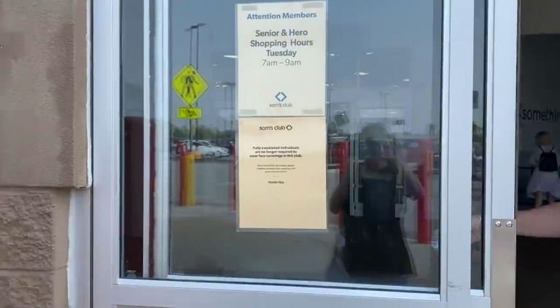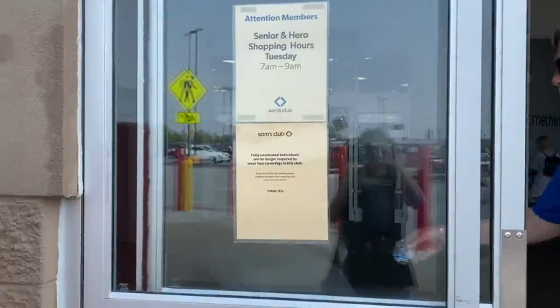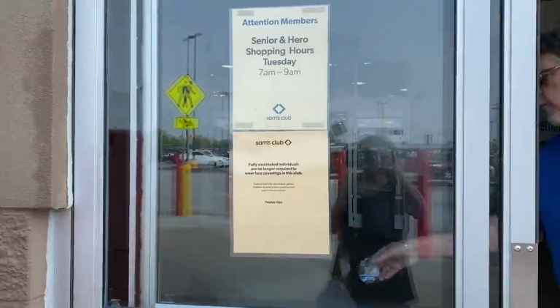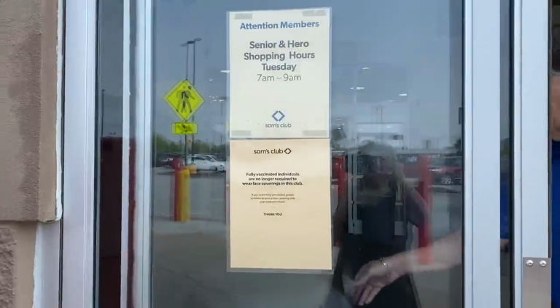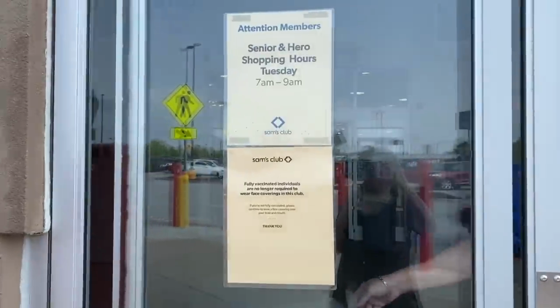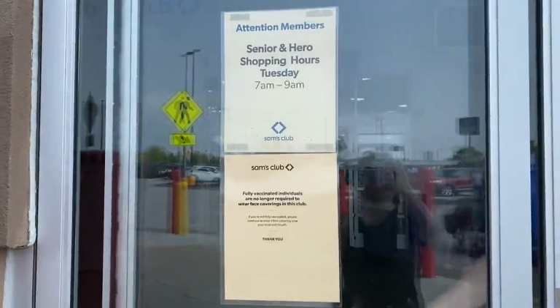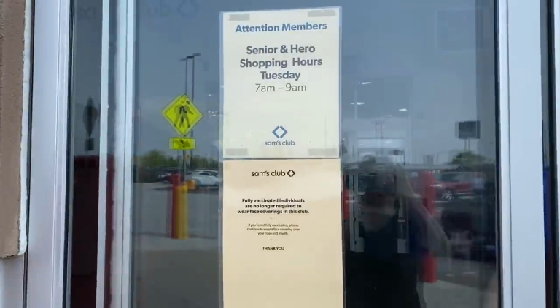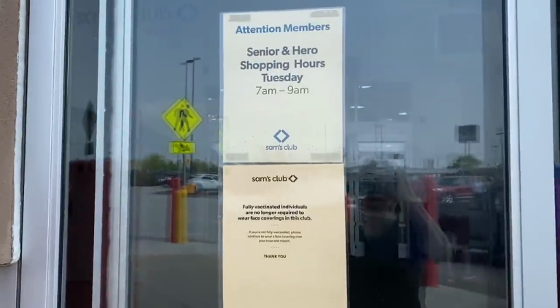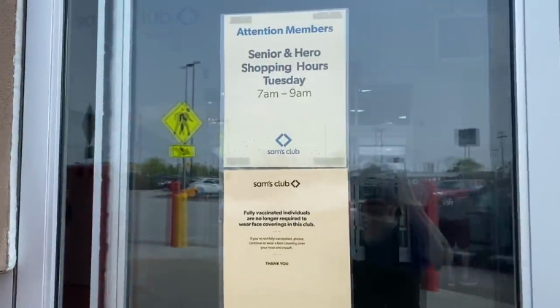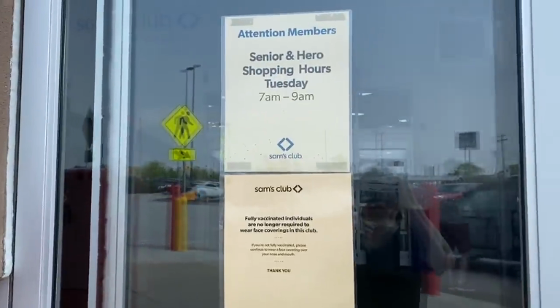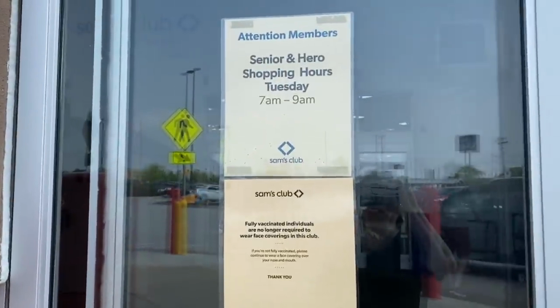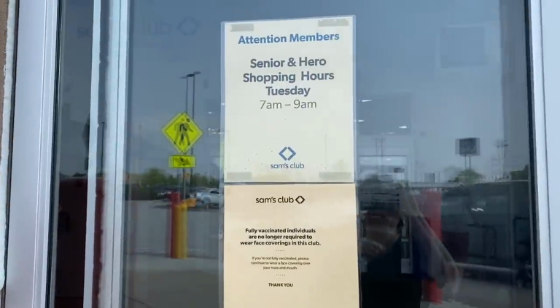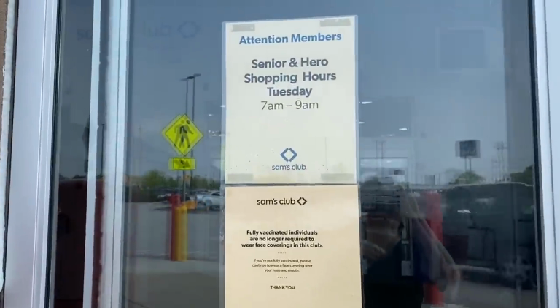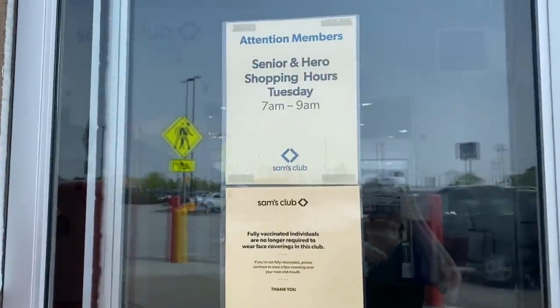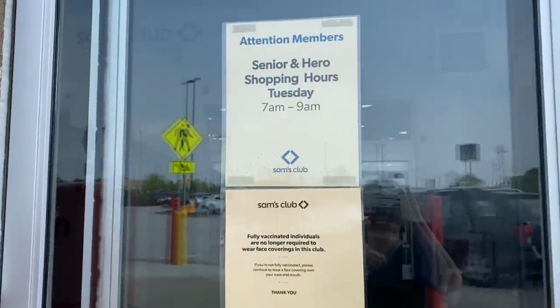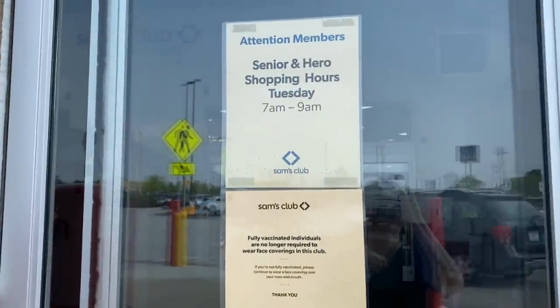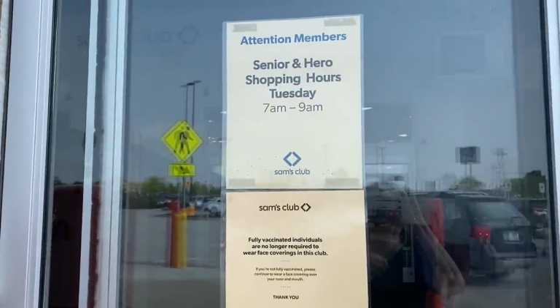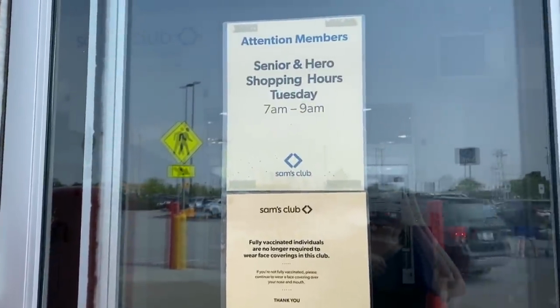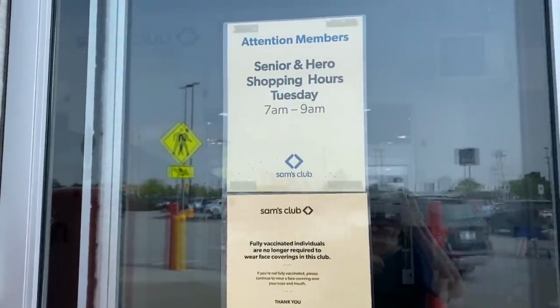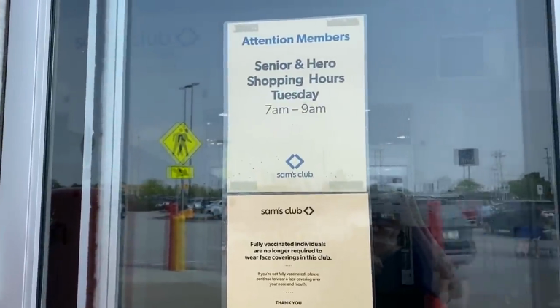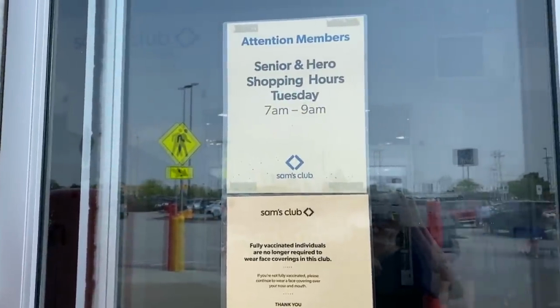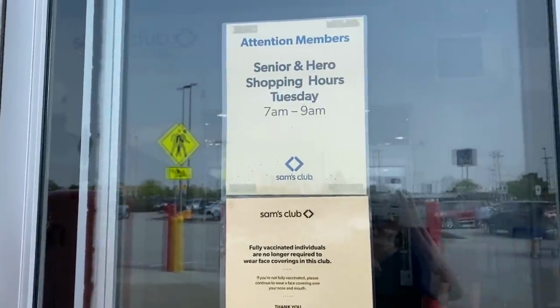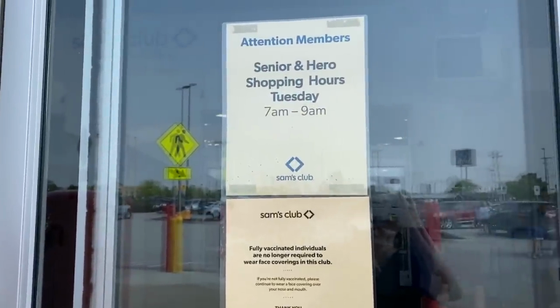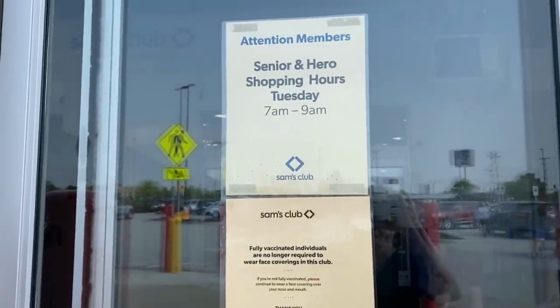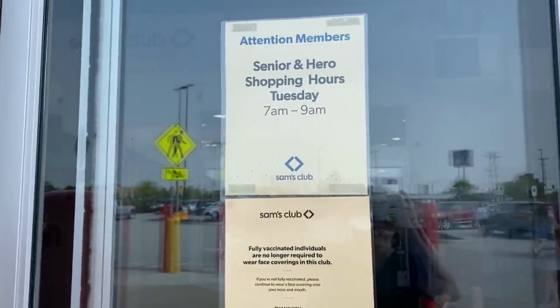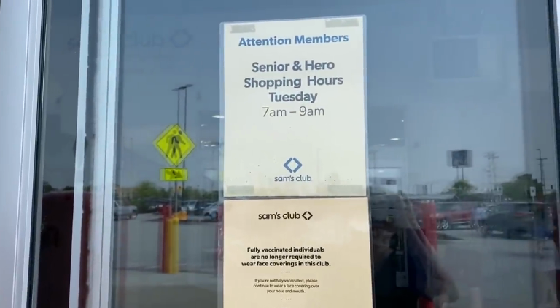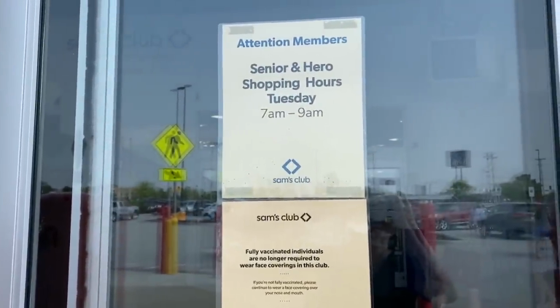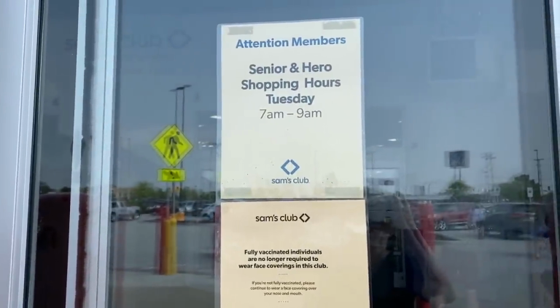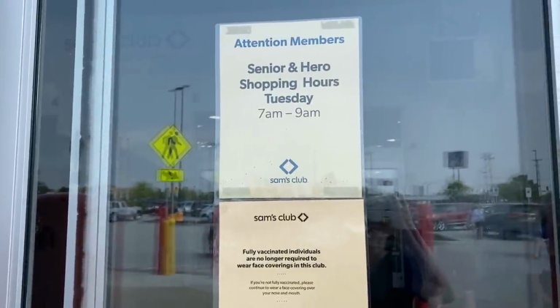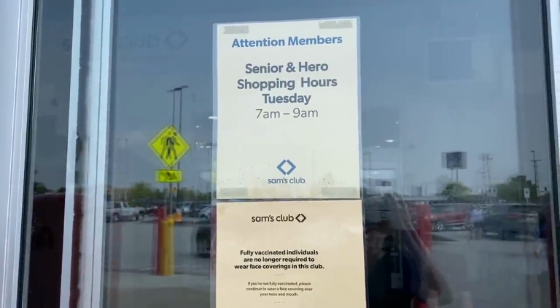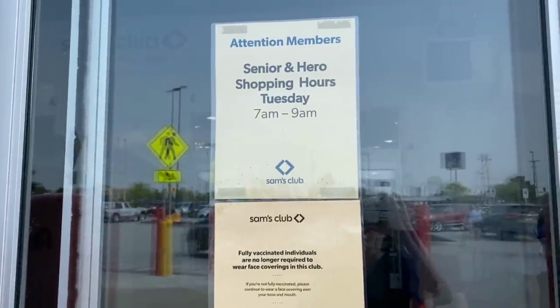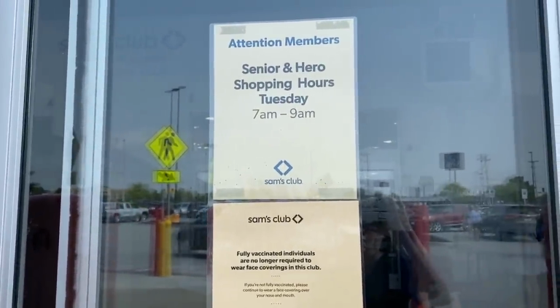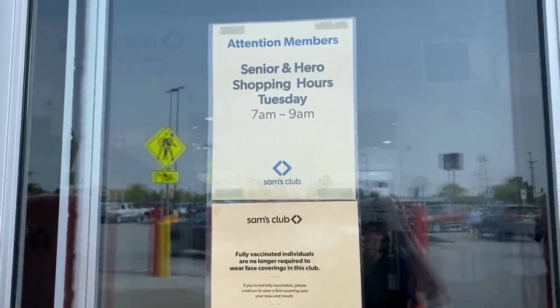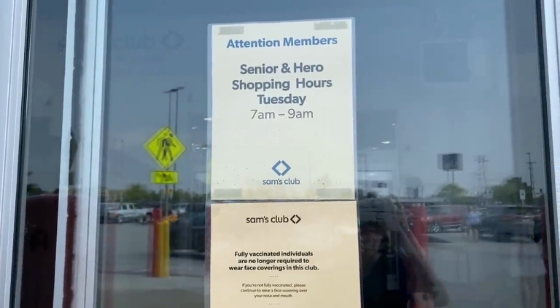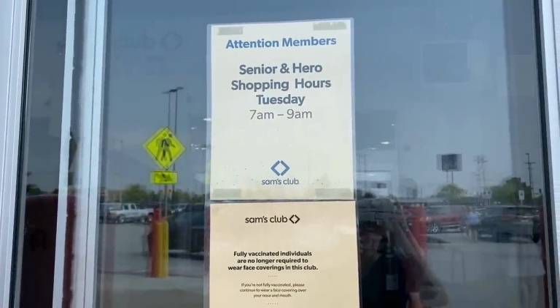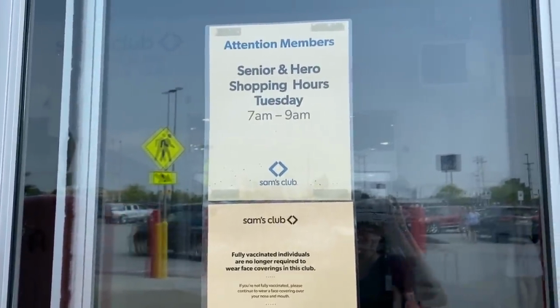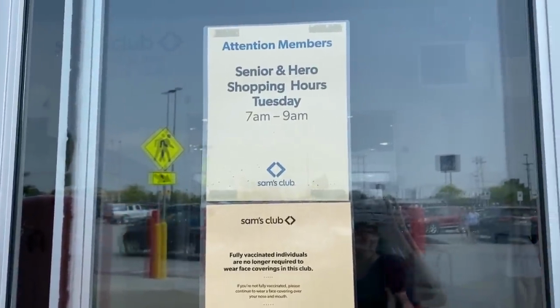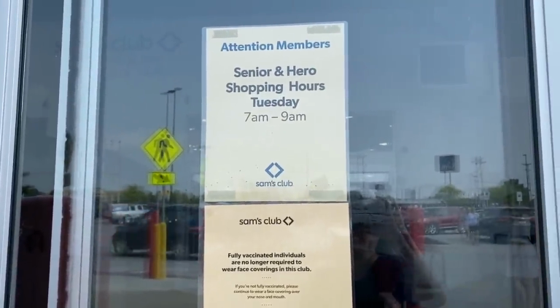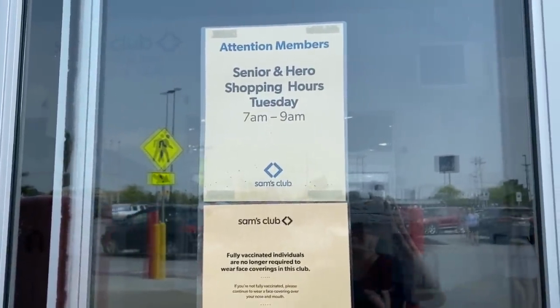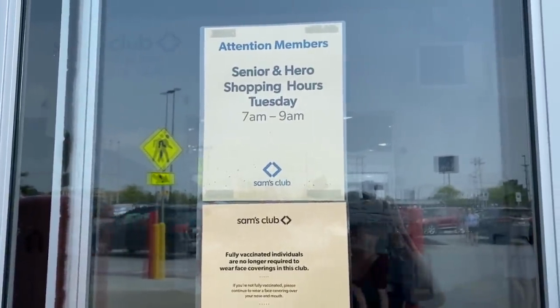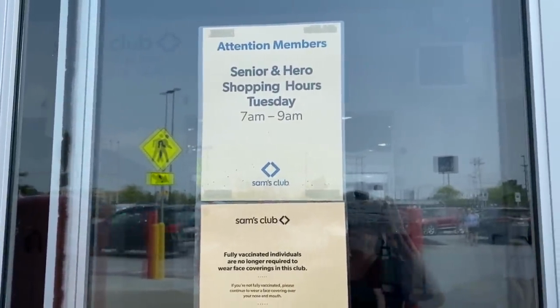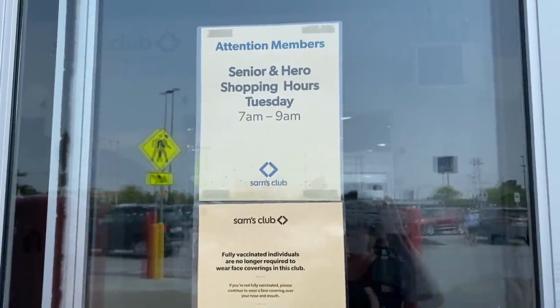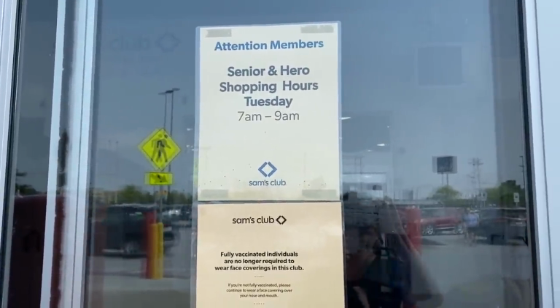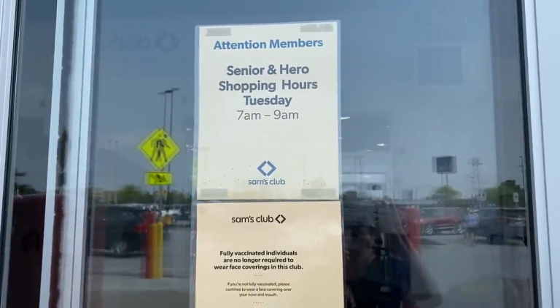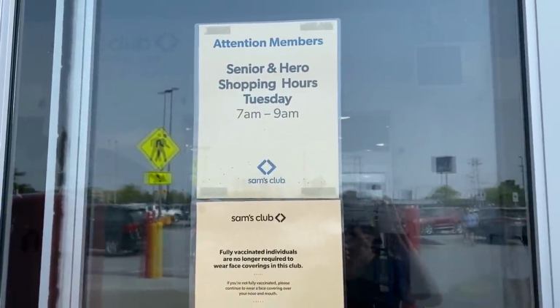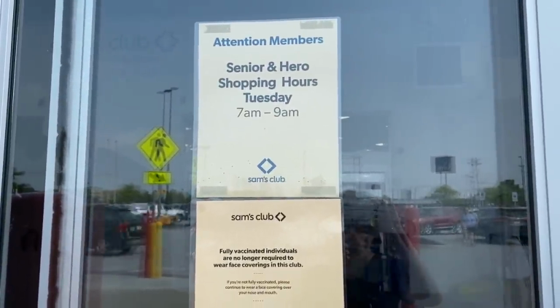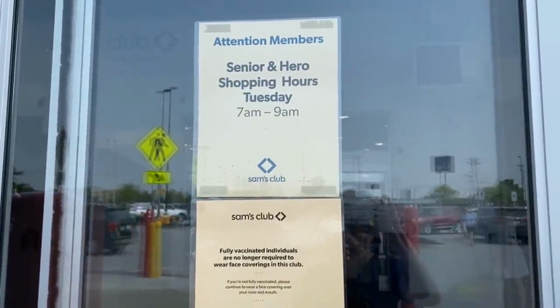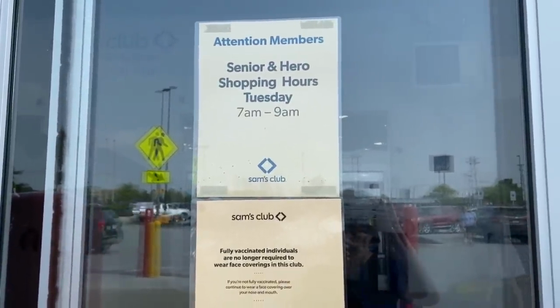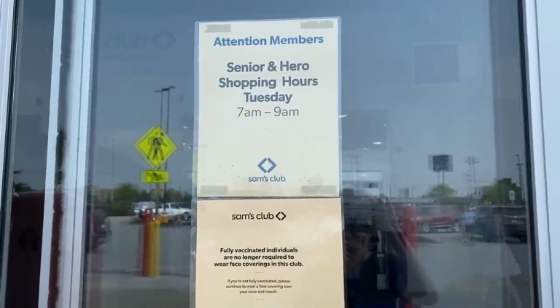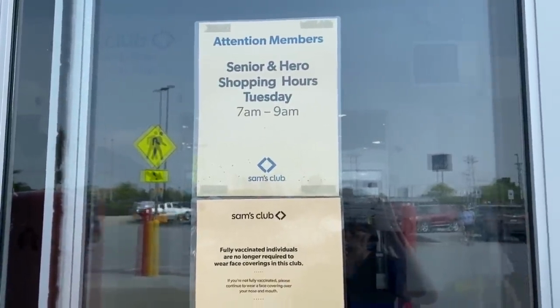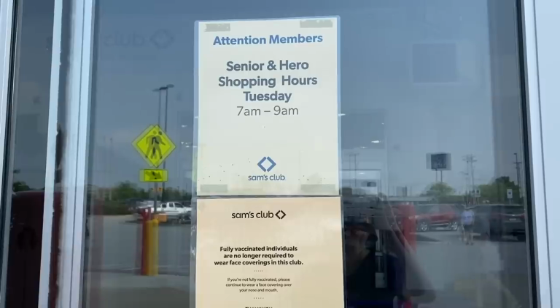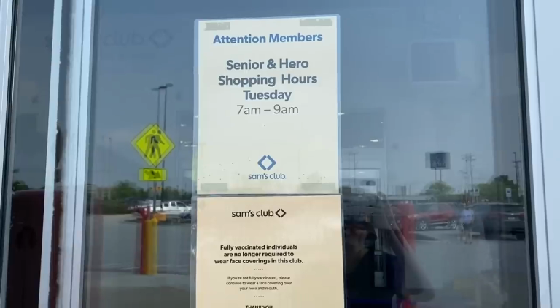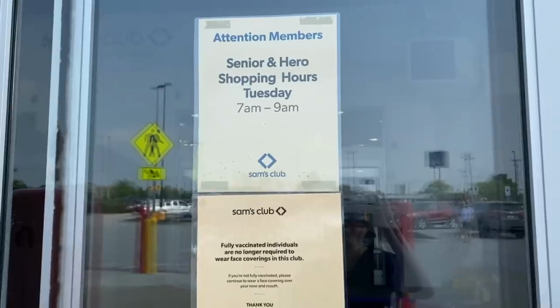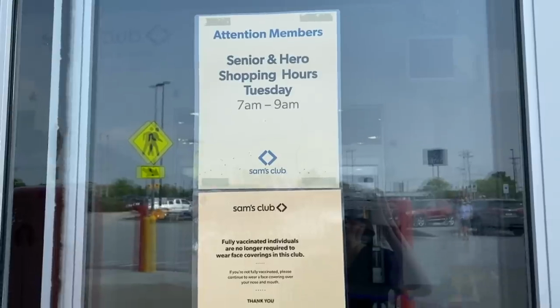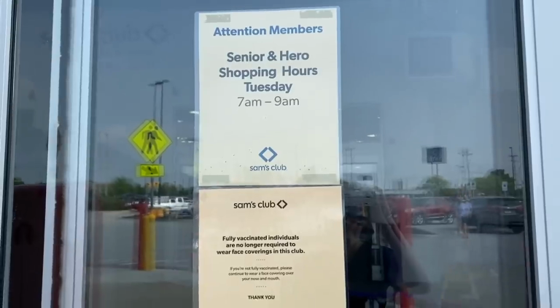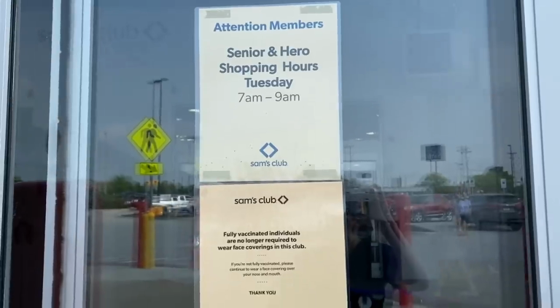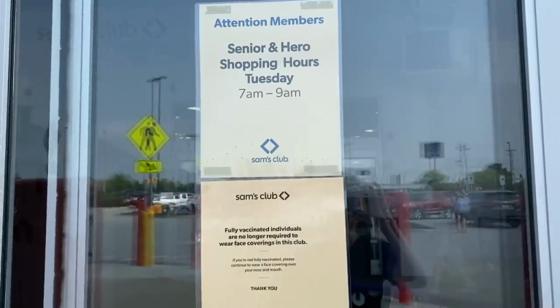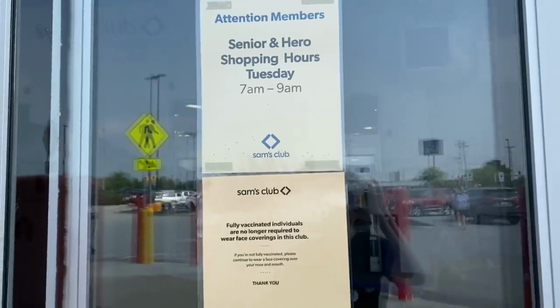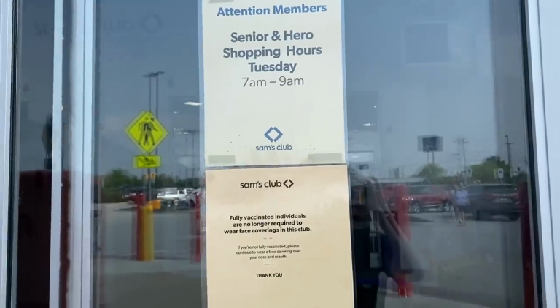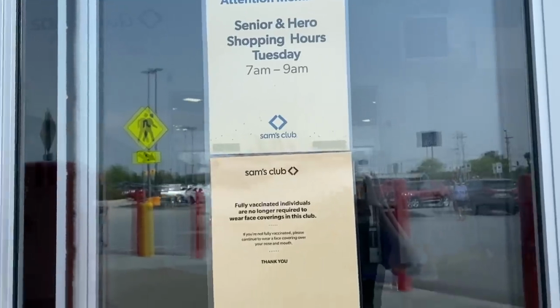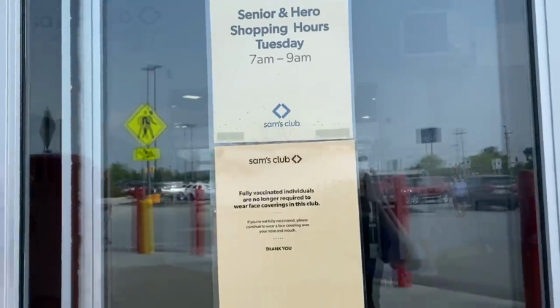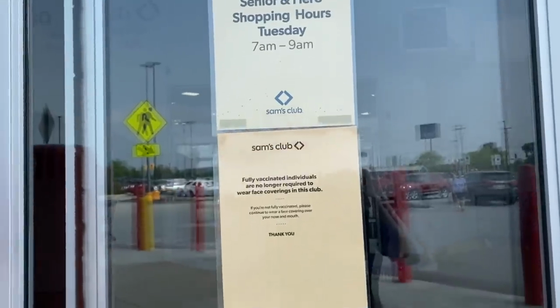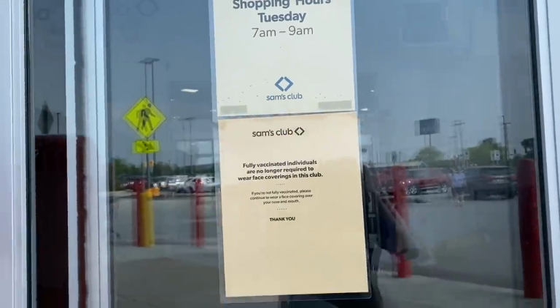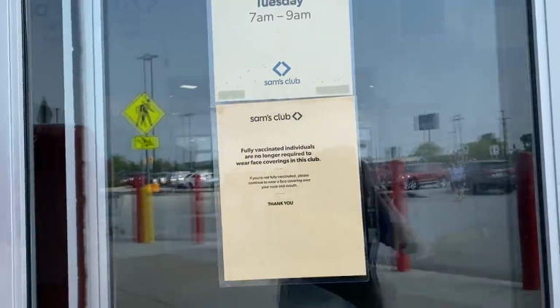They're bringing back senior hours to Sam's Club. Yeah, that's only Tuesdays — Costco's Tuesdays and Thursdays, remember? Seven to nine.